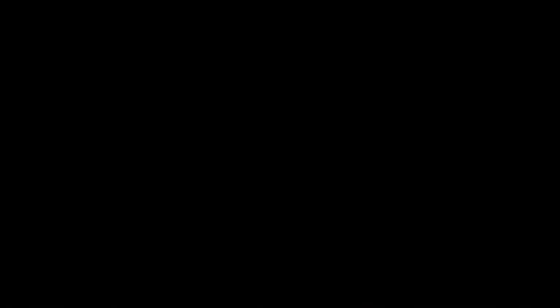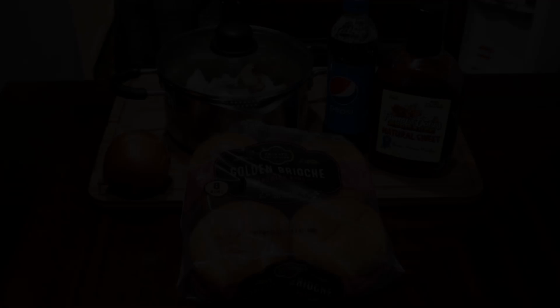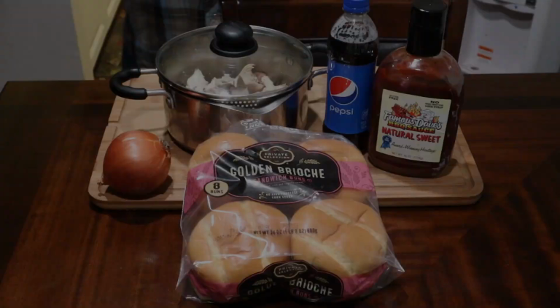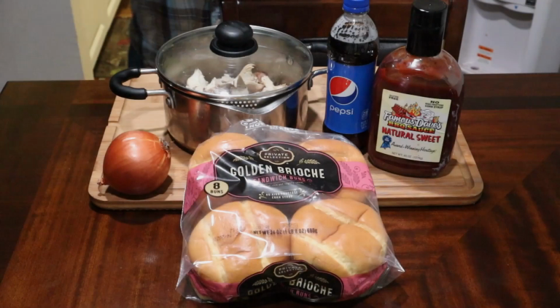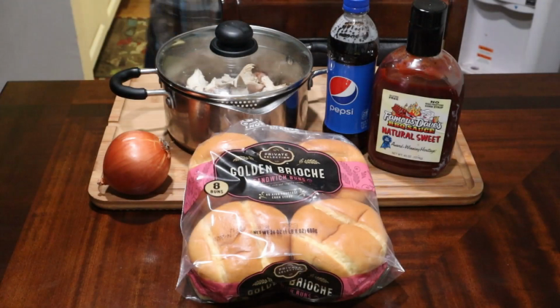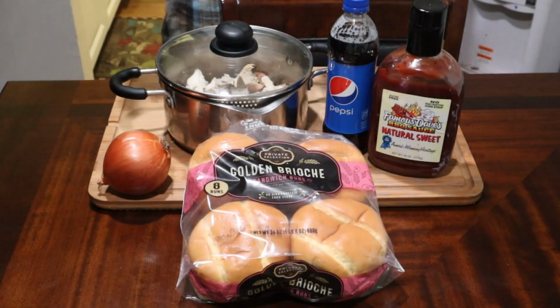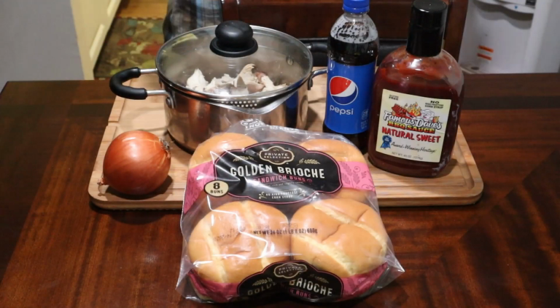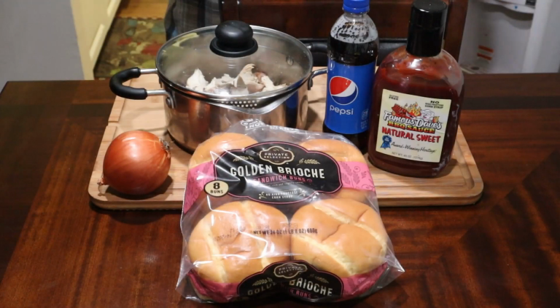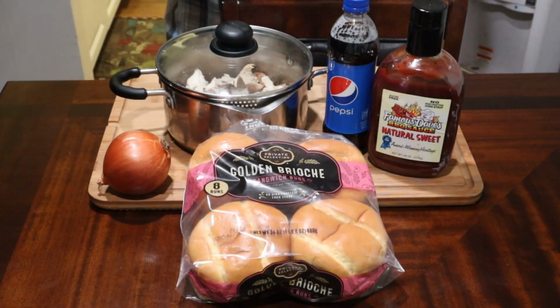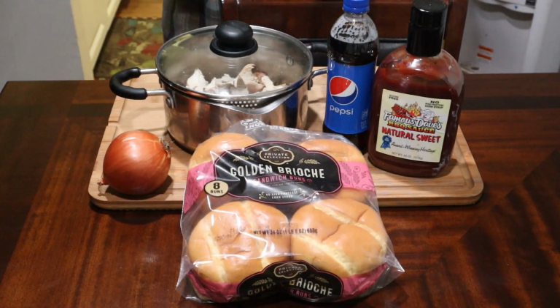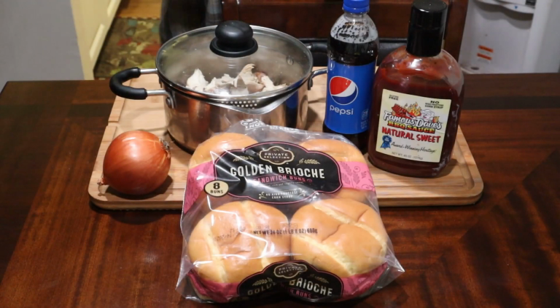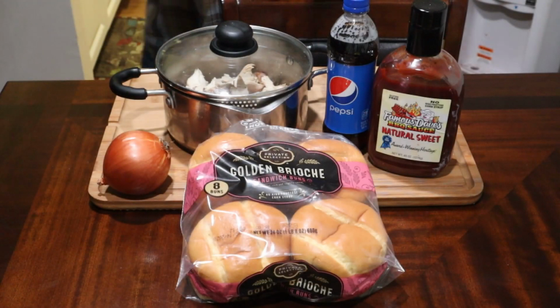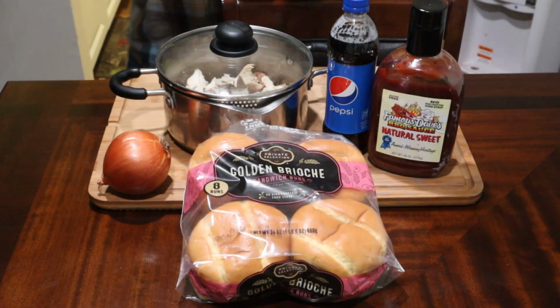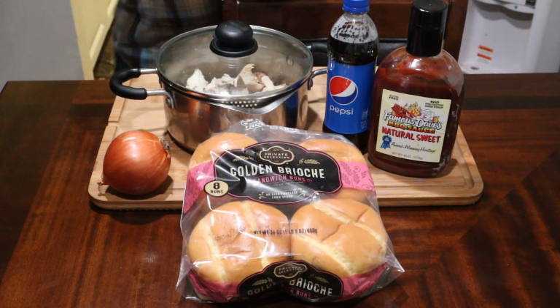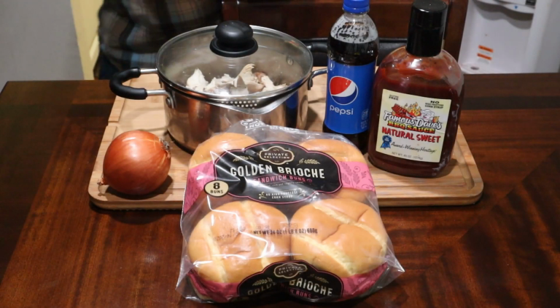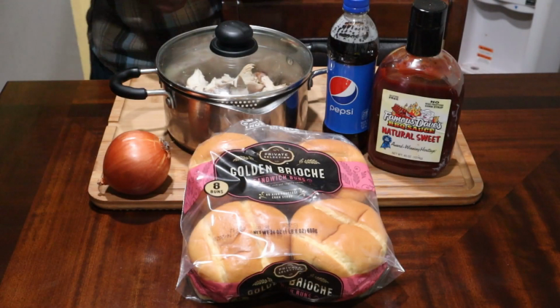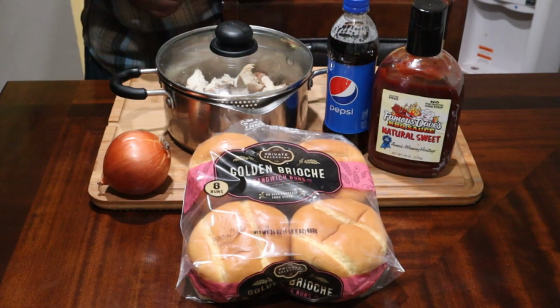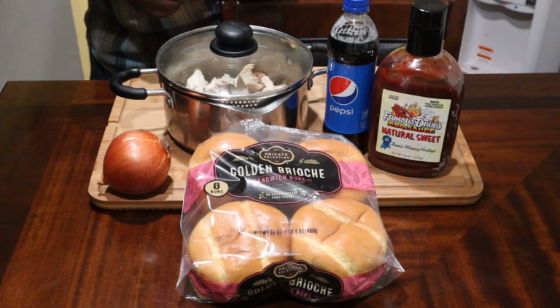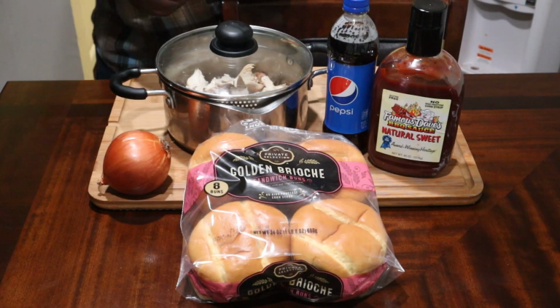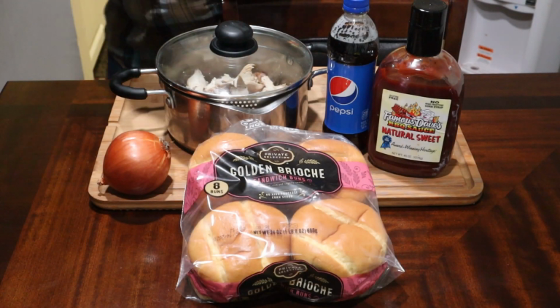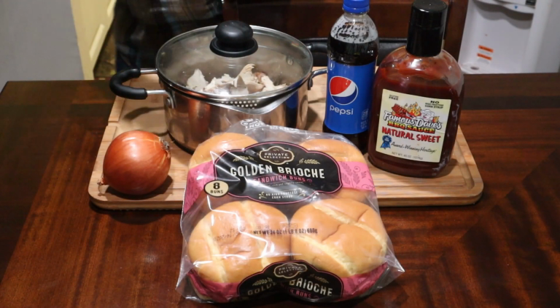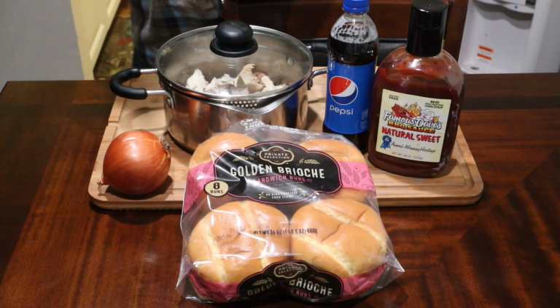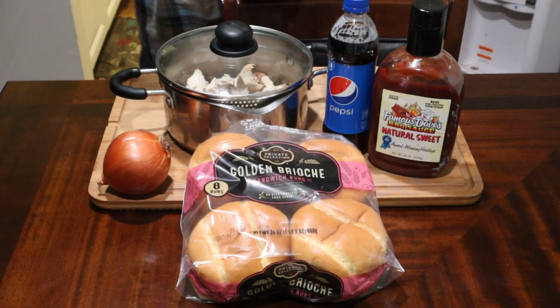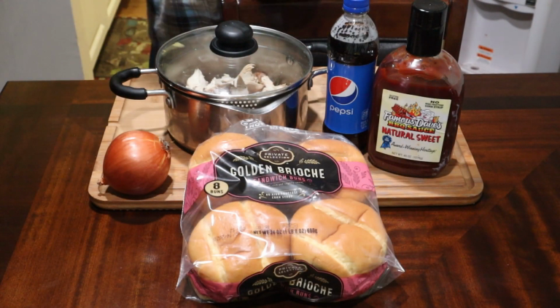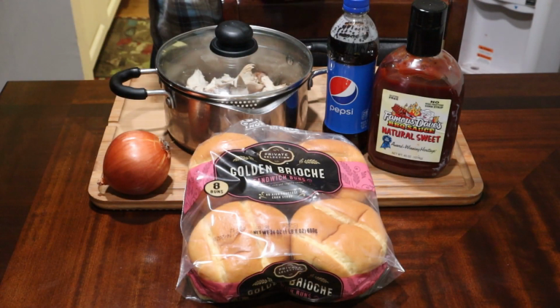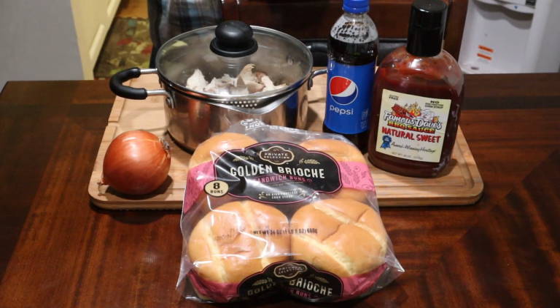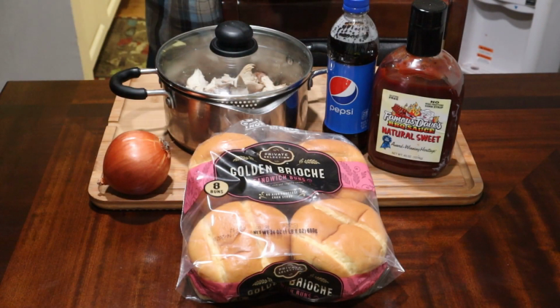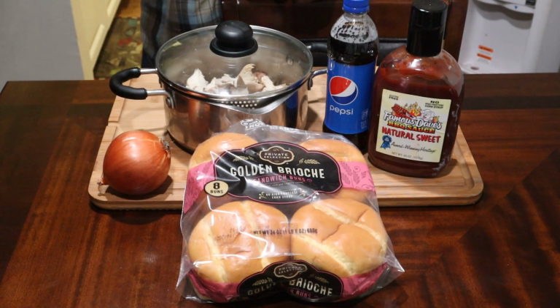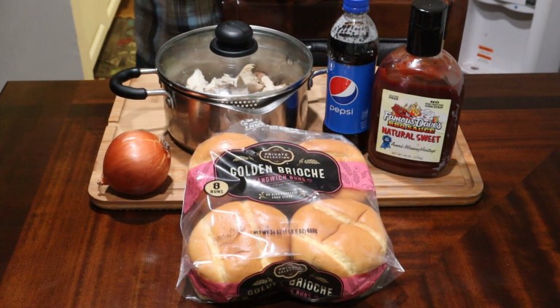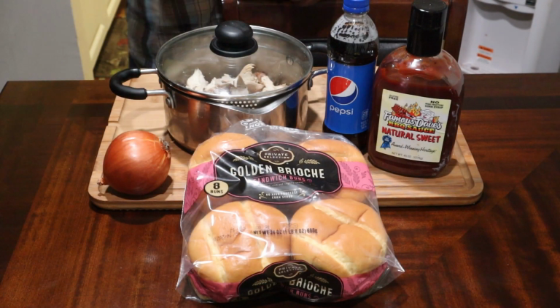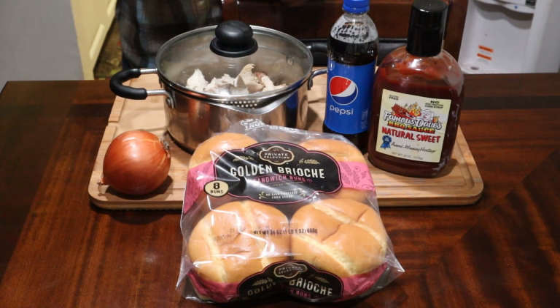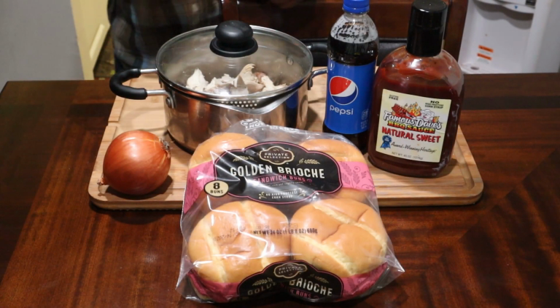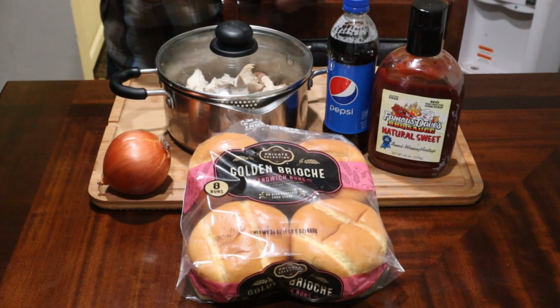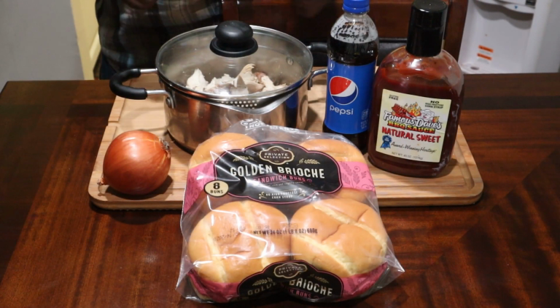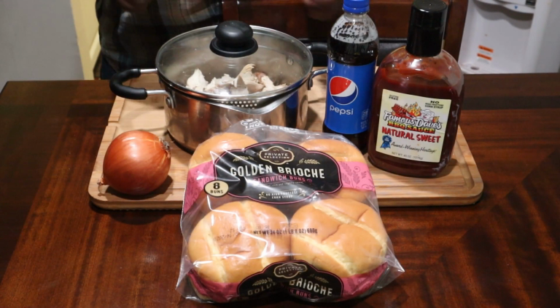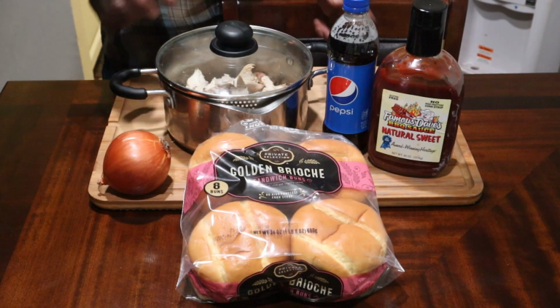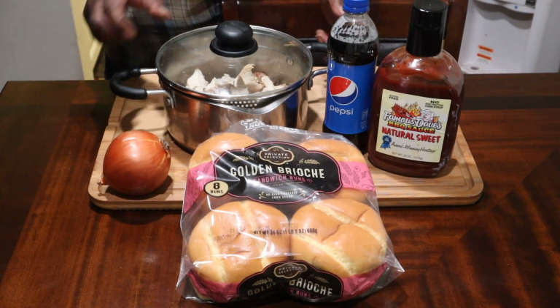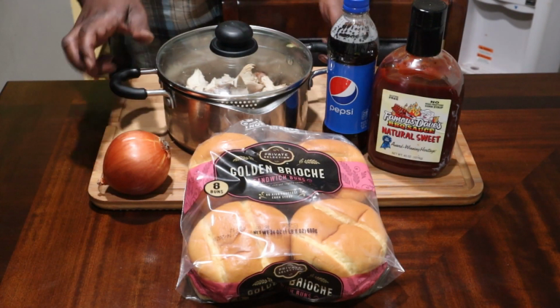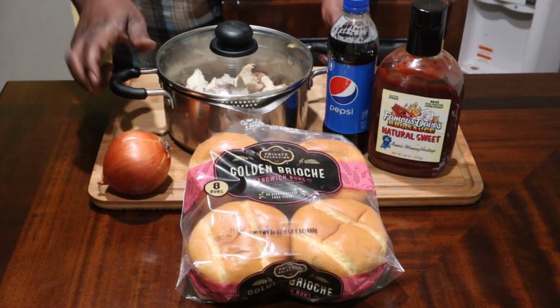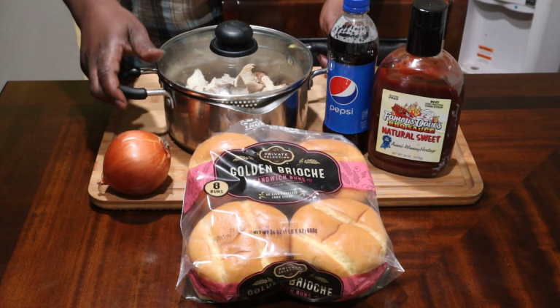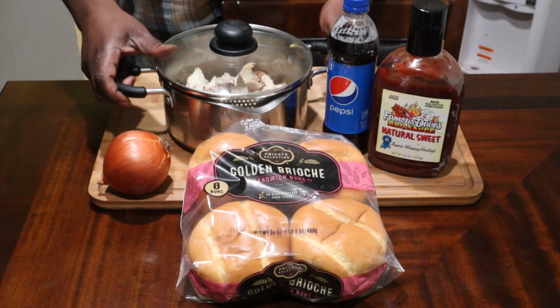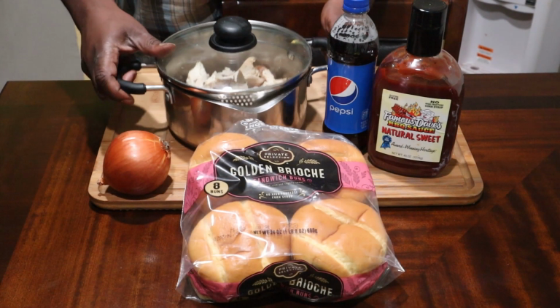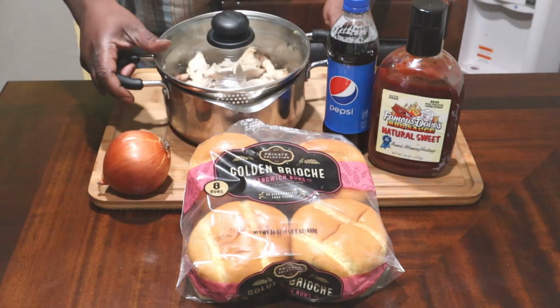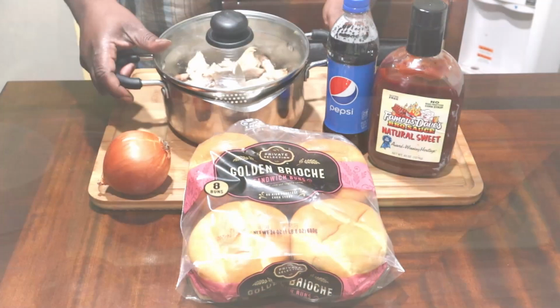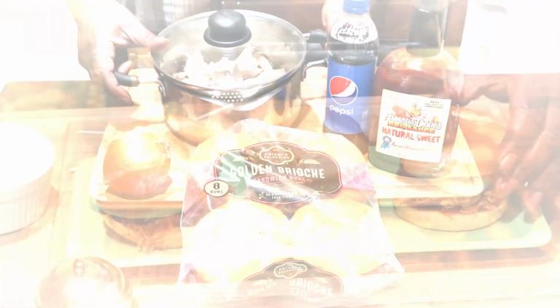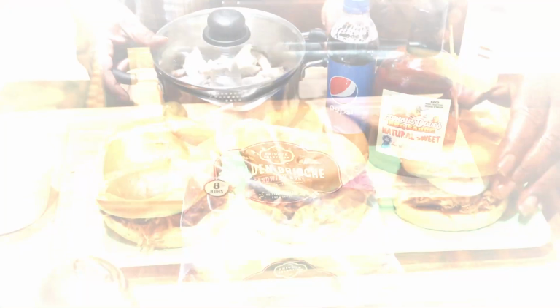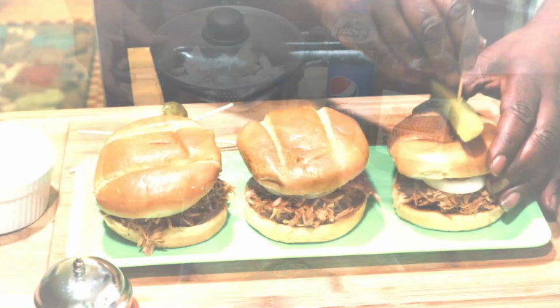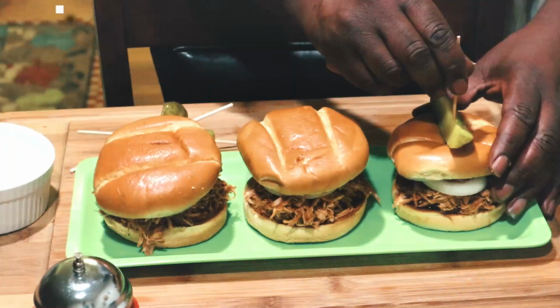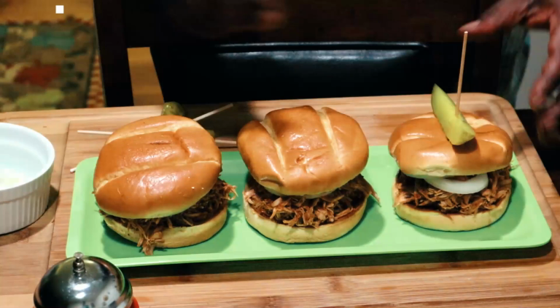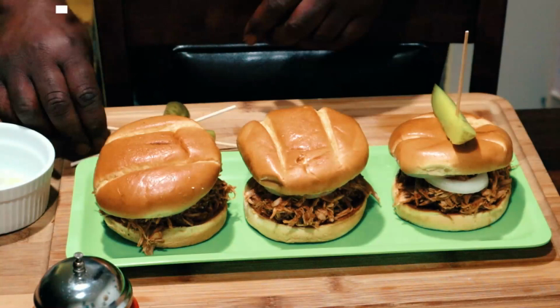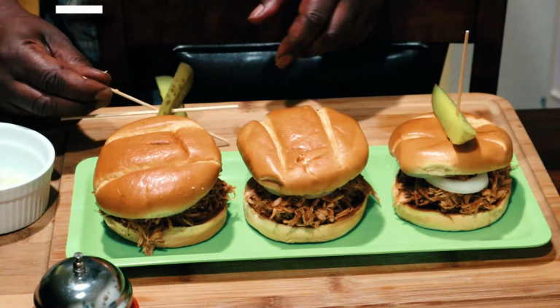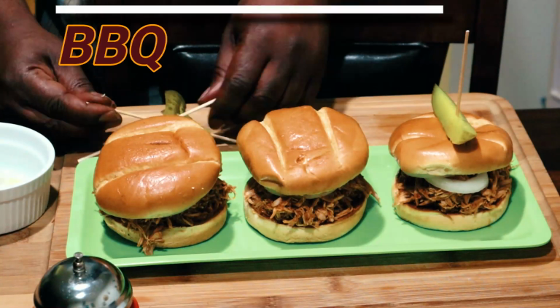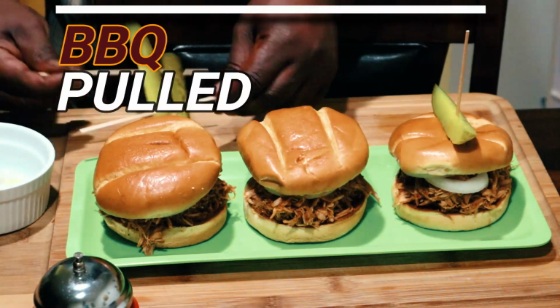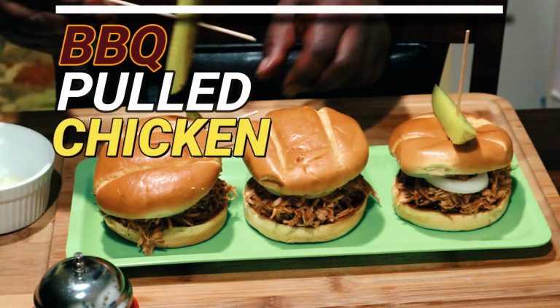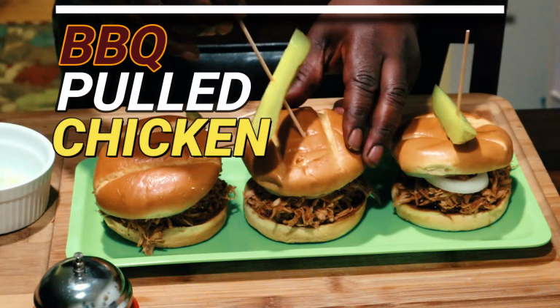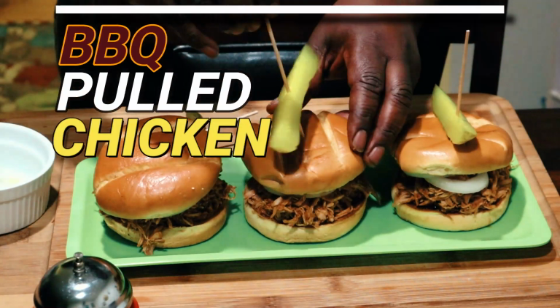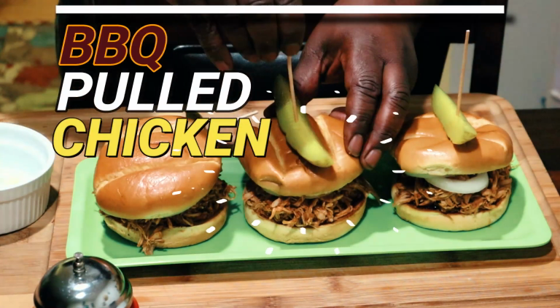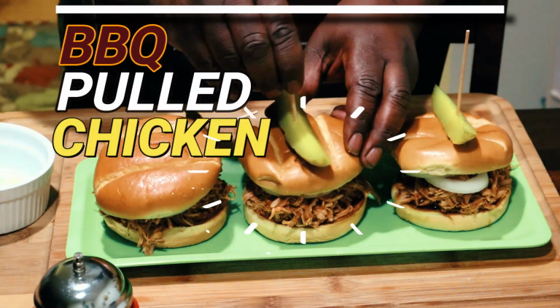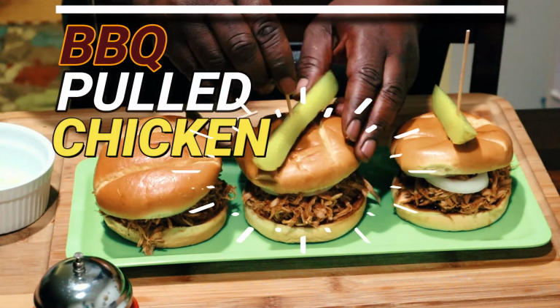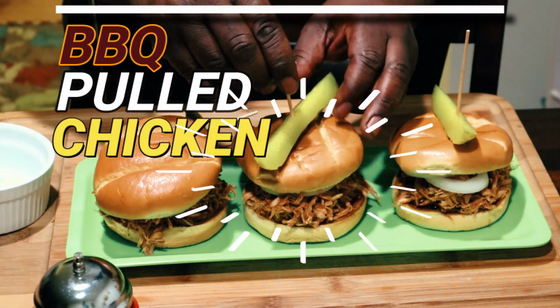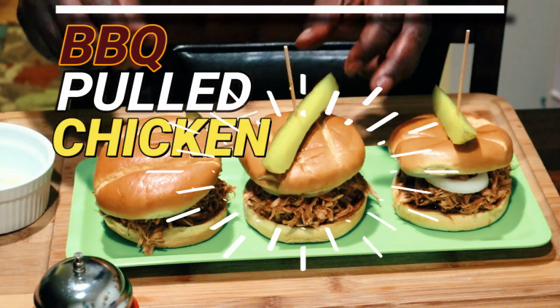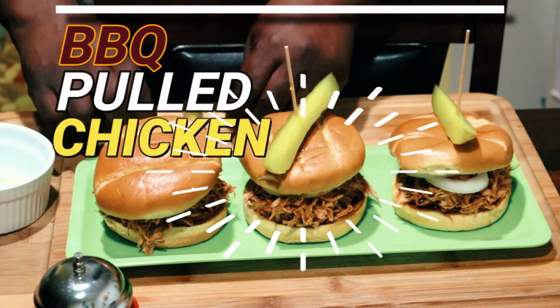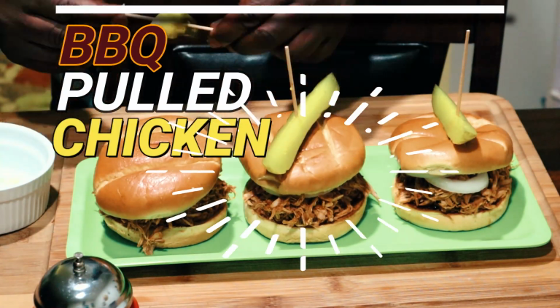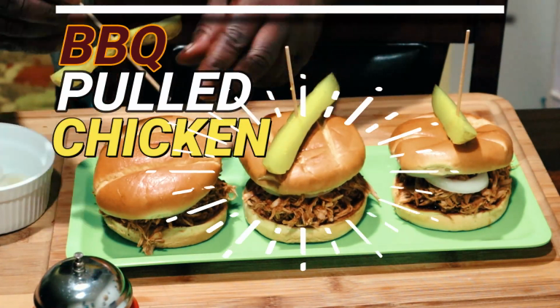Okay guys, today on the chopping block I'm going to be making you guys a barbecue pulled chicken.